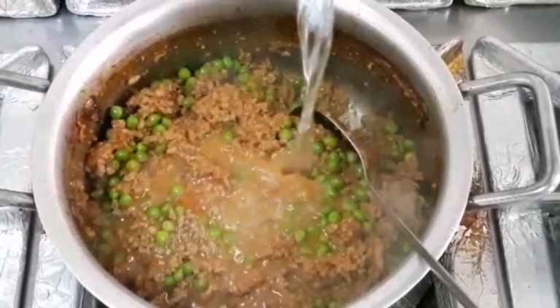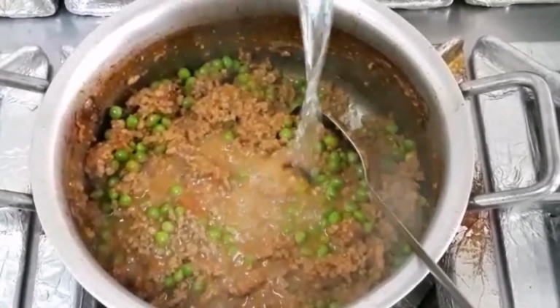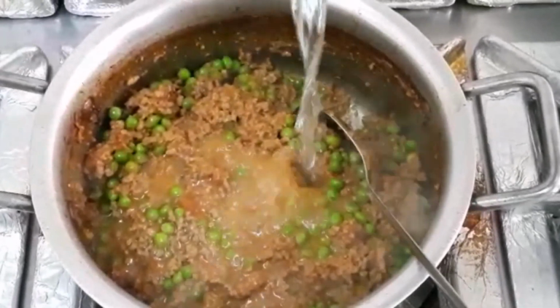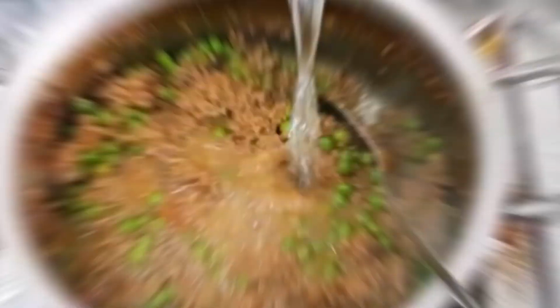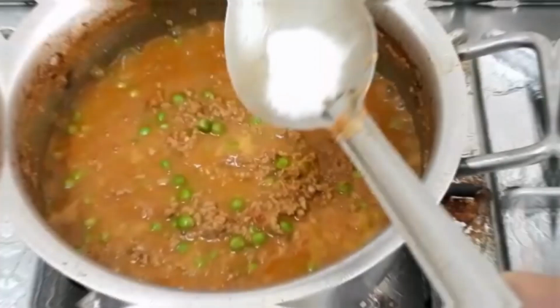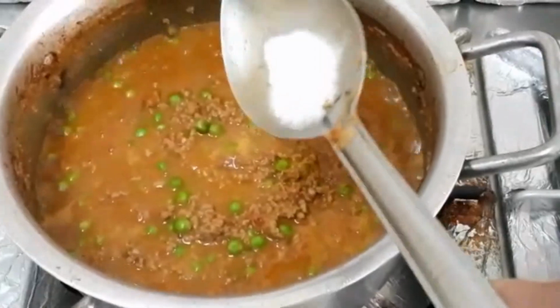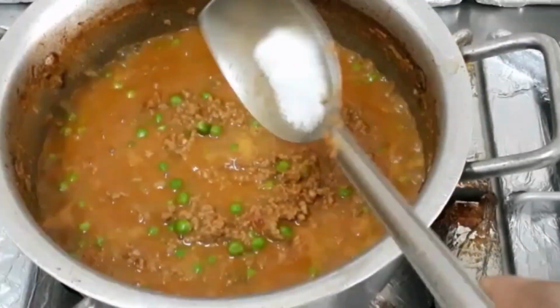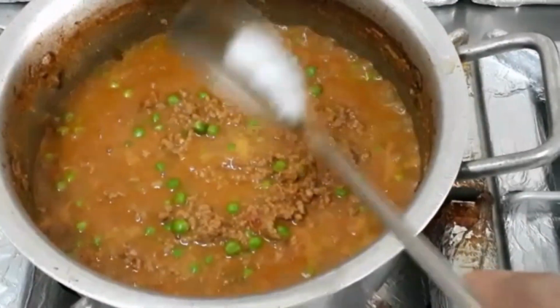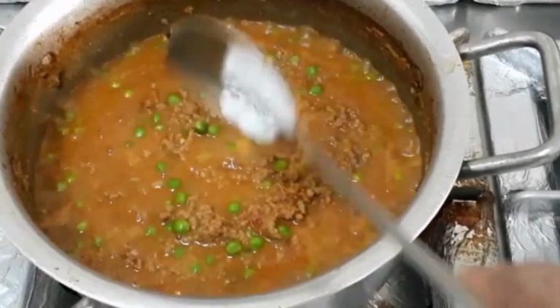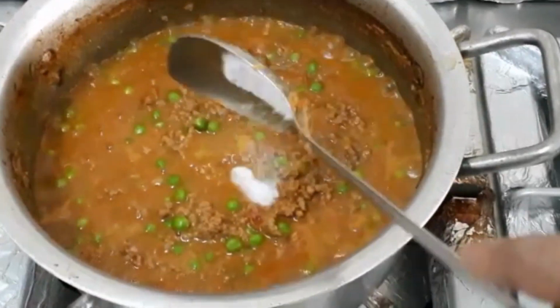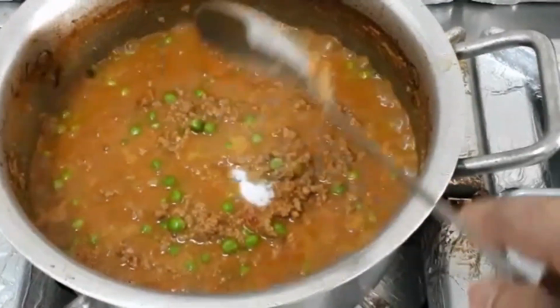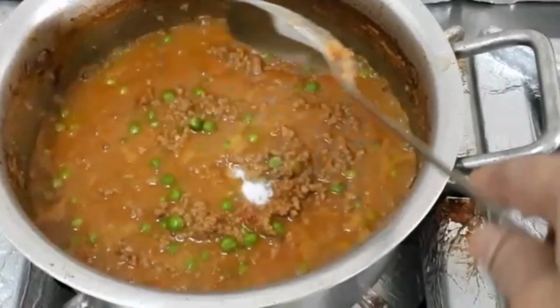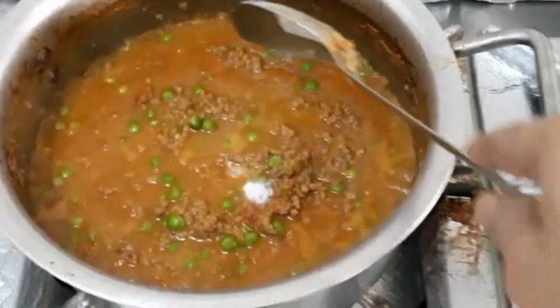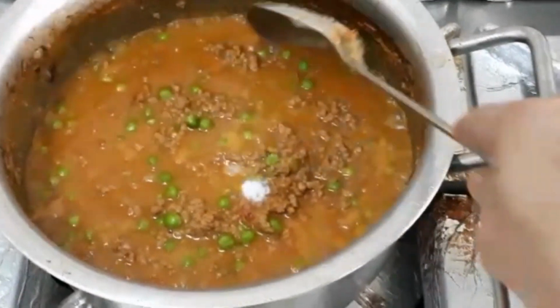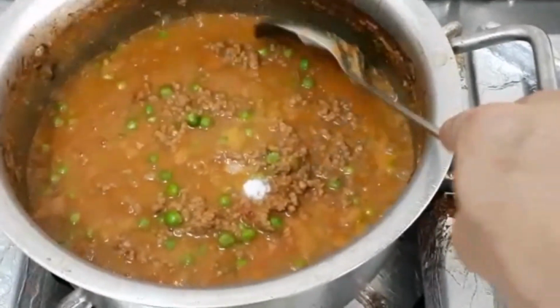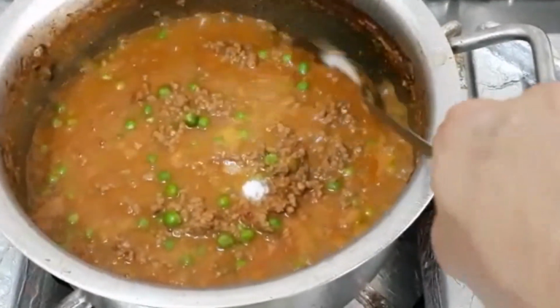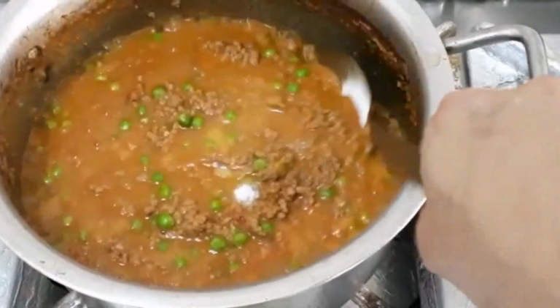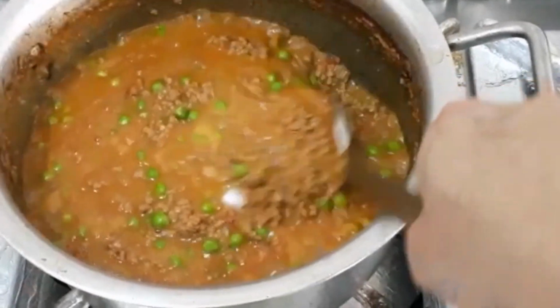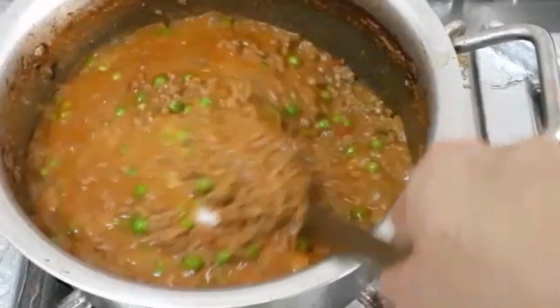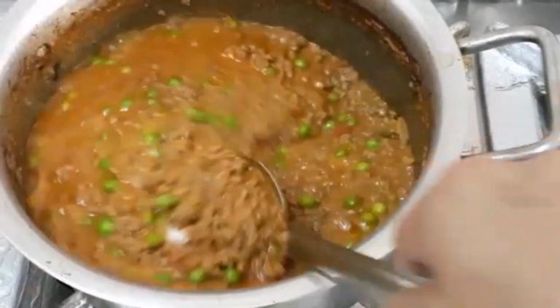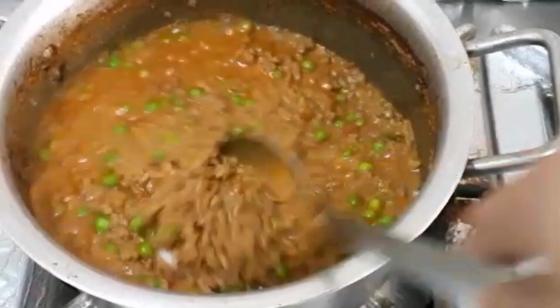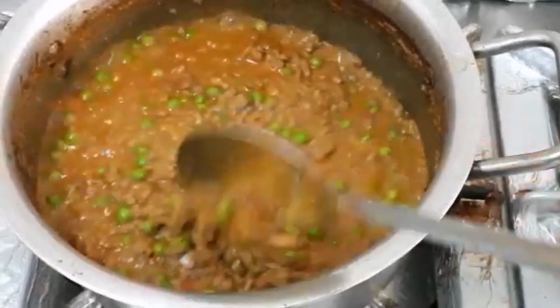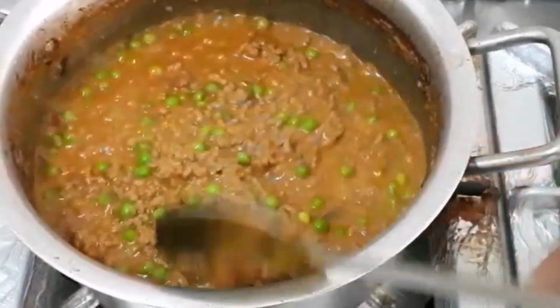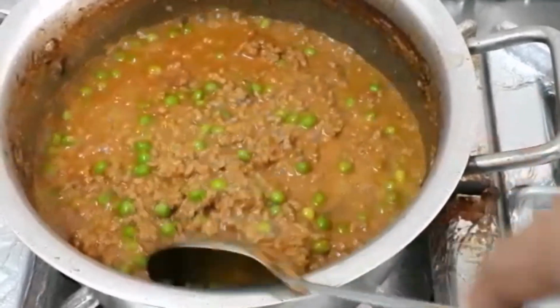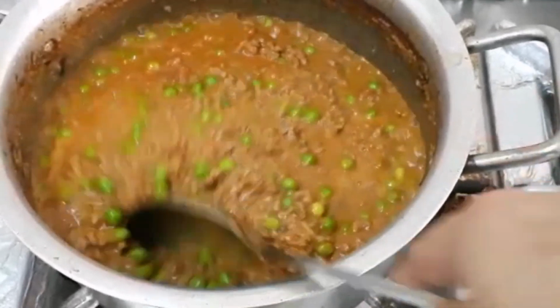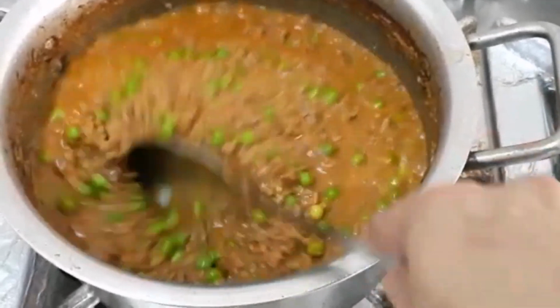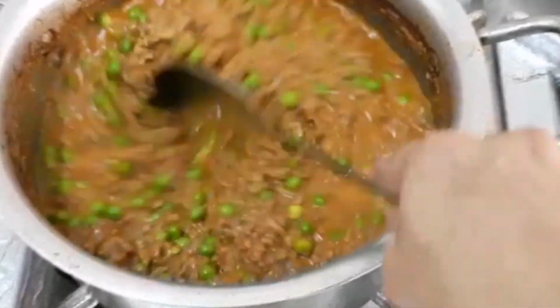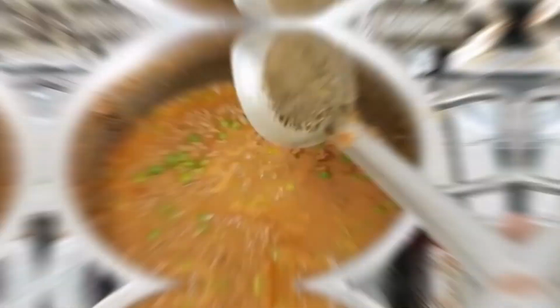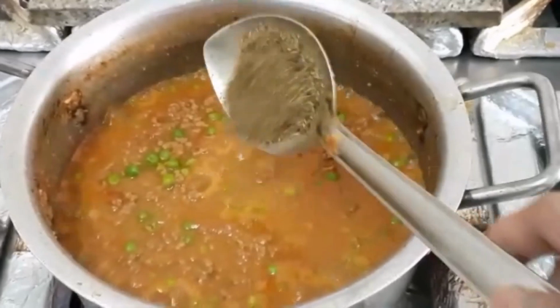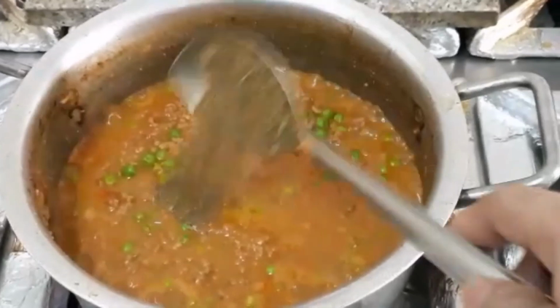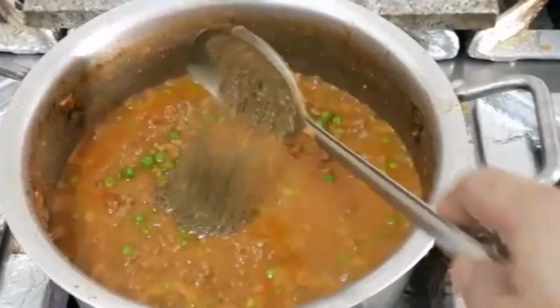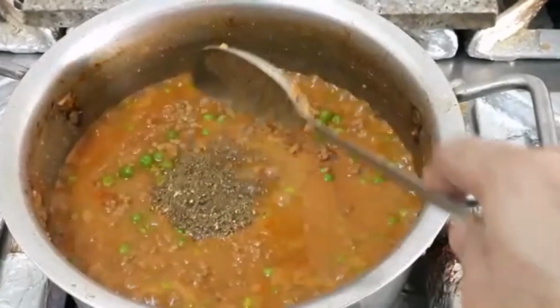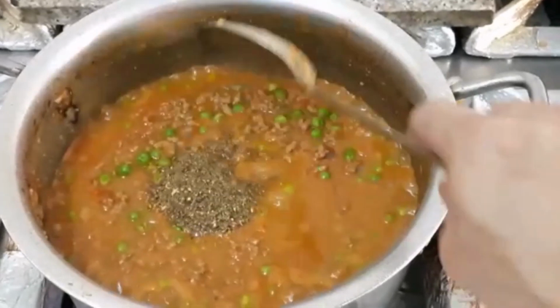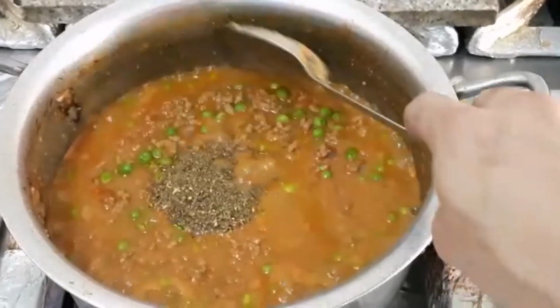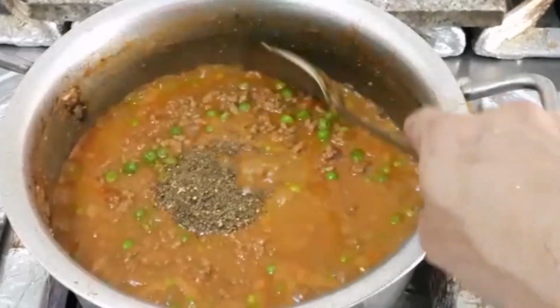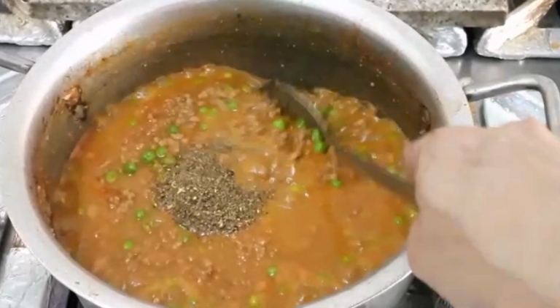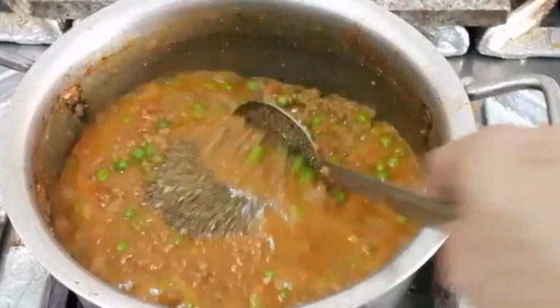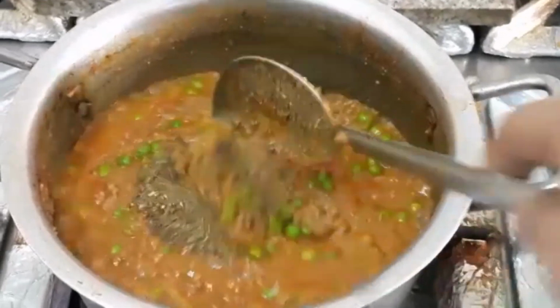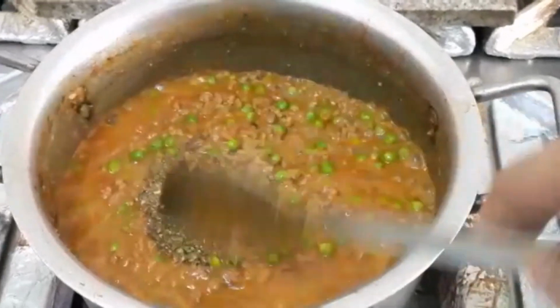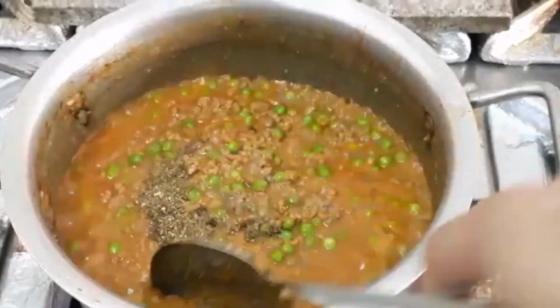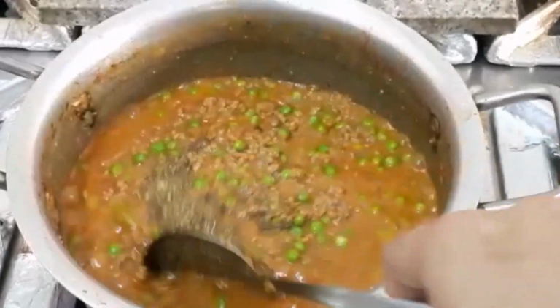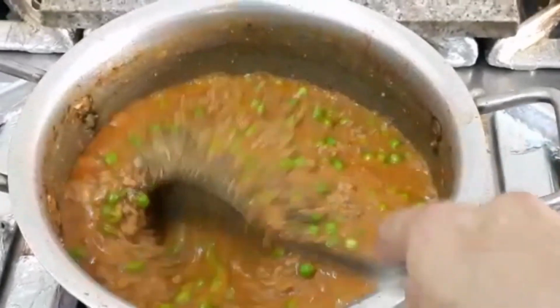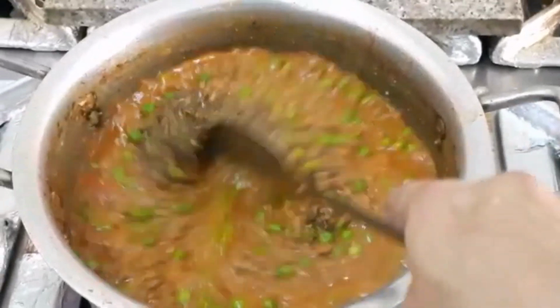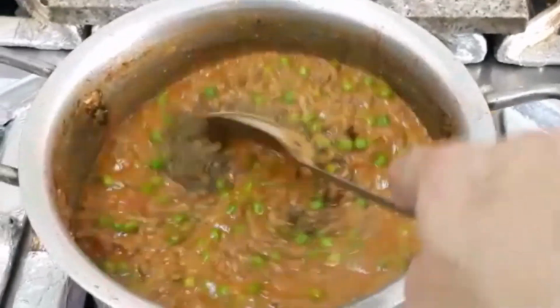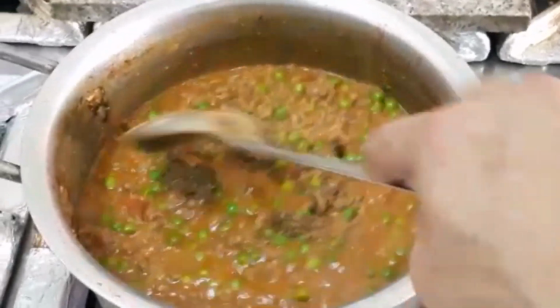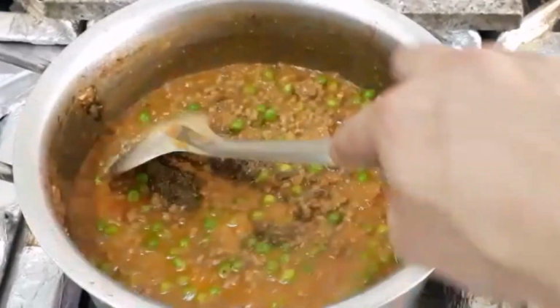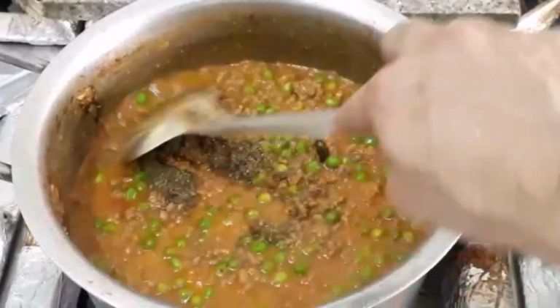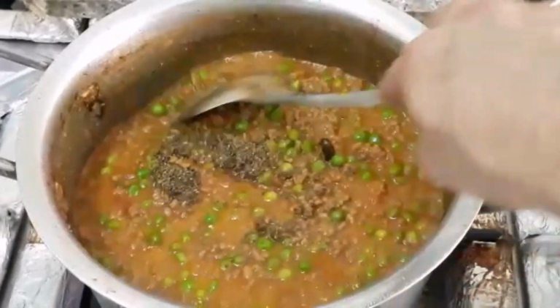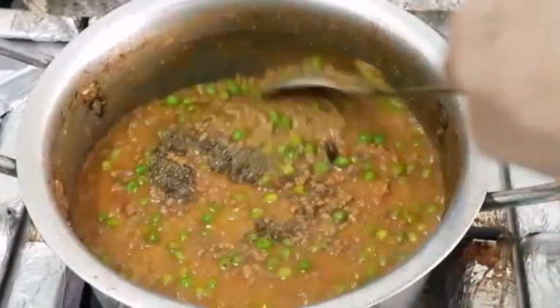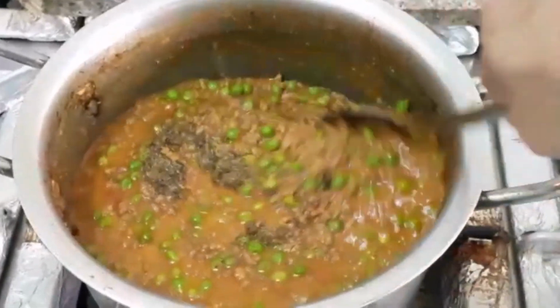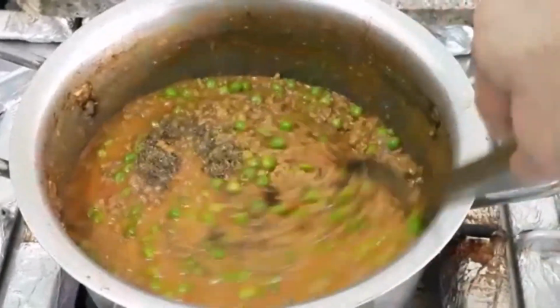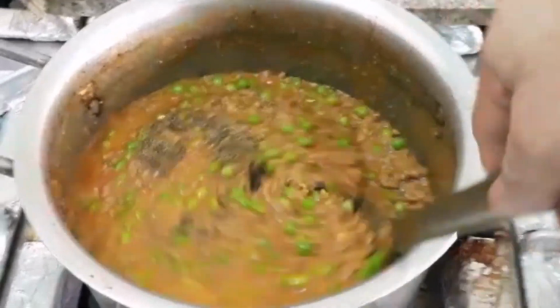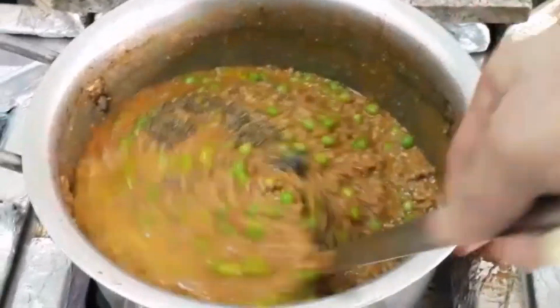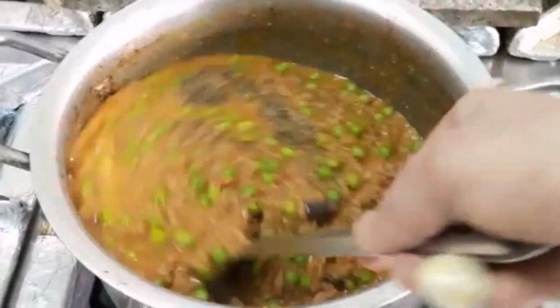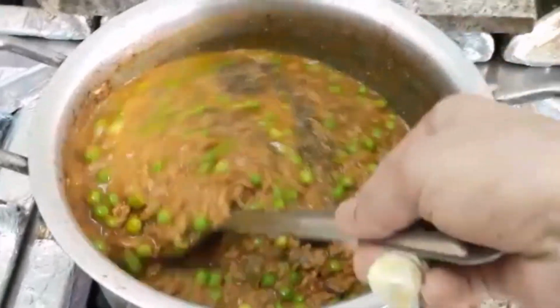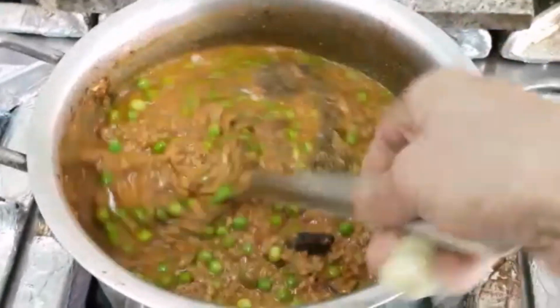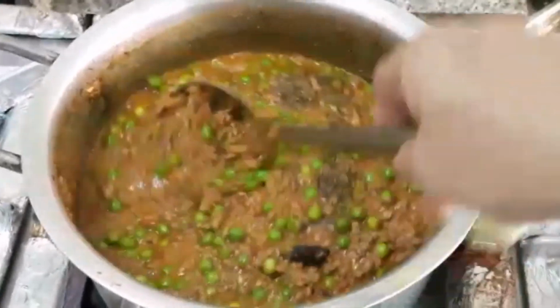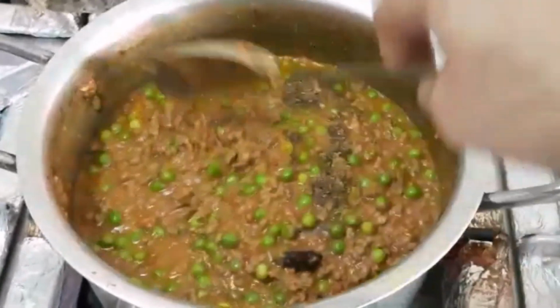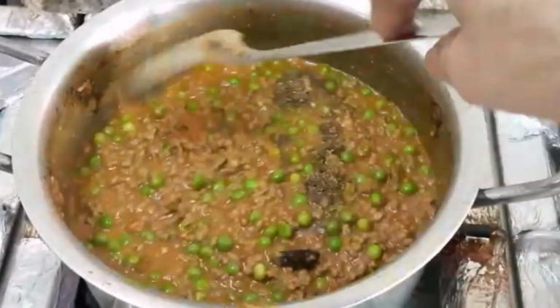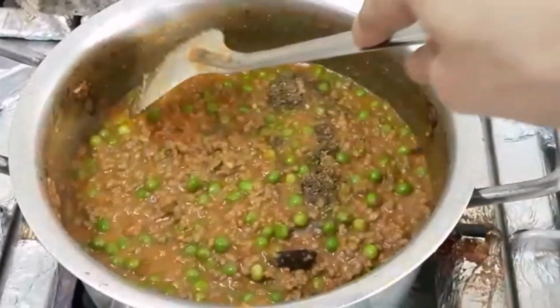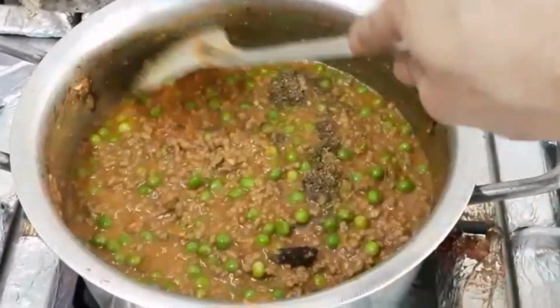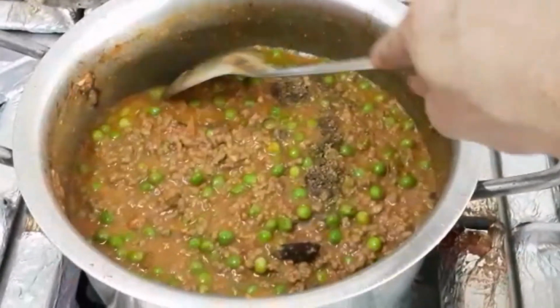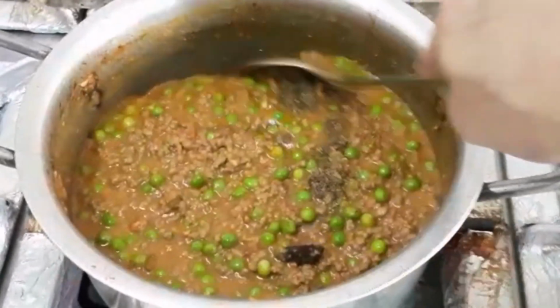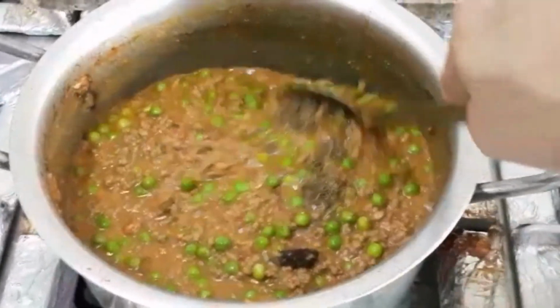We'll cook the salt and you can put pepper. Once done.